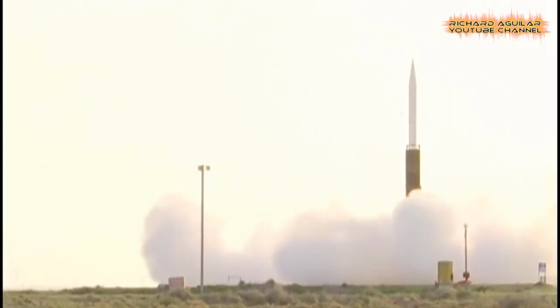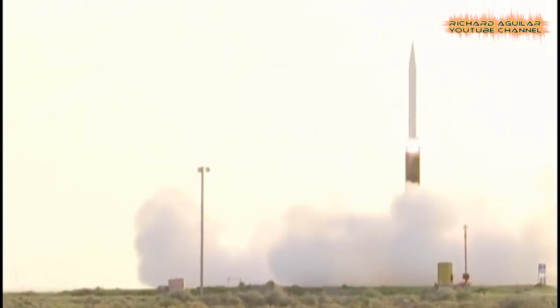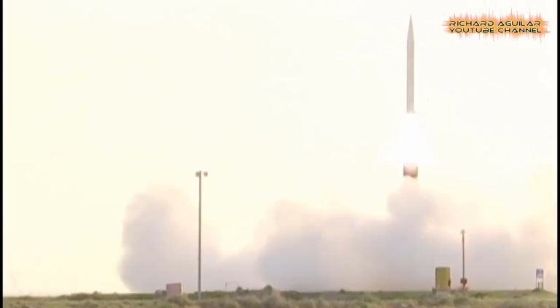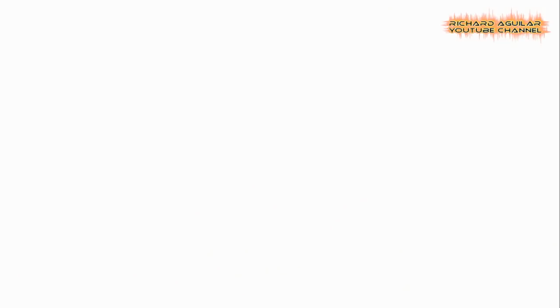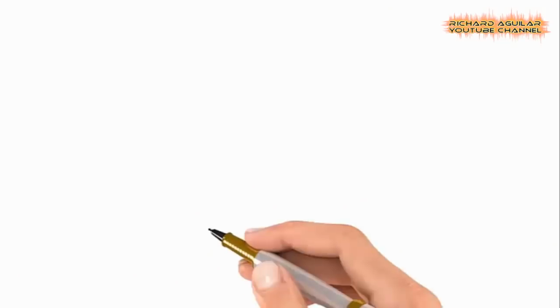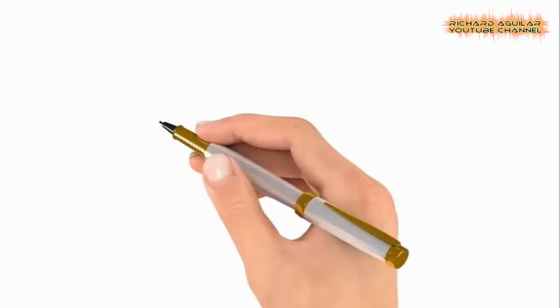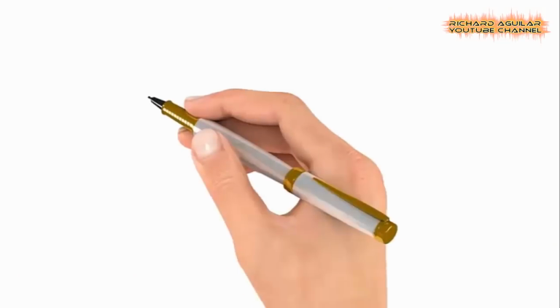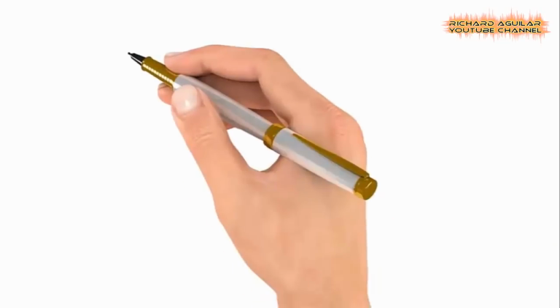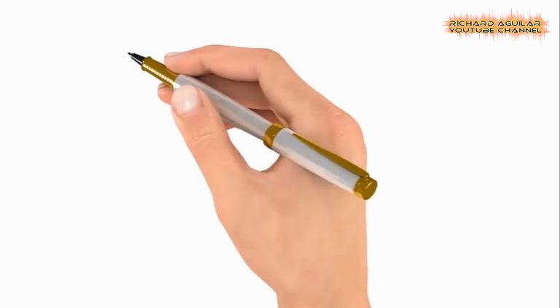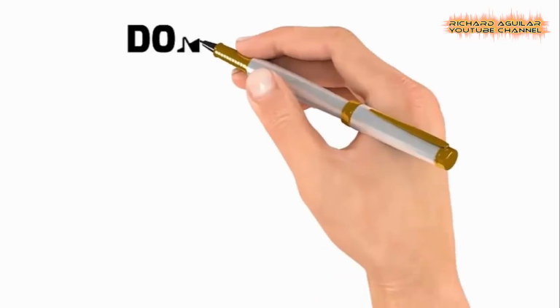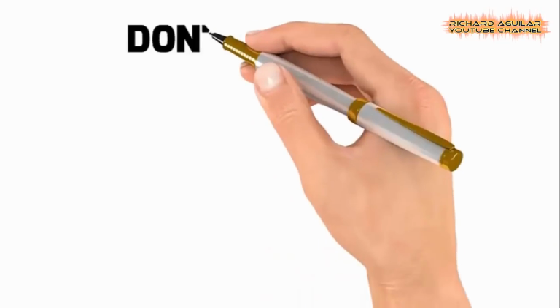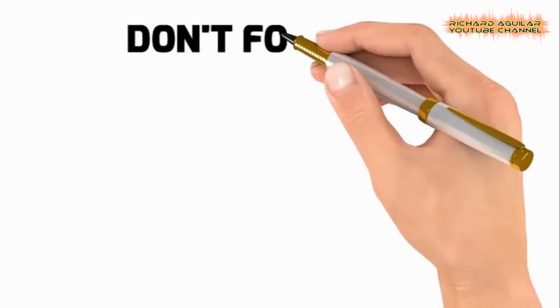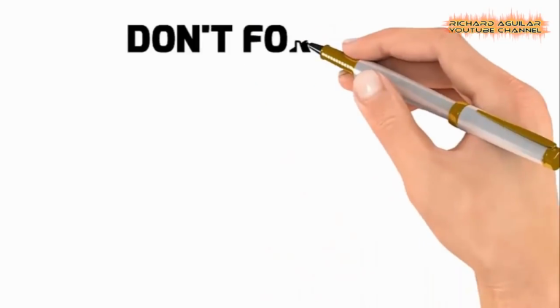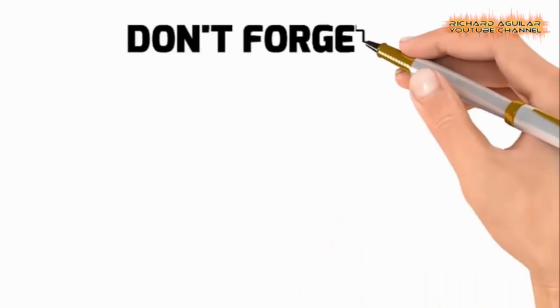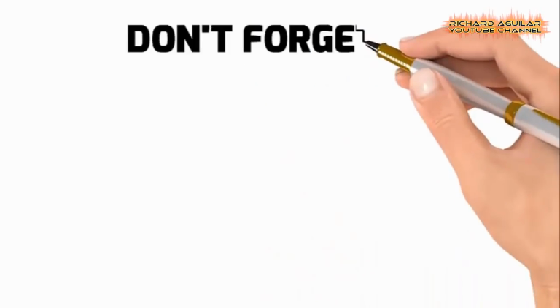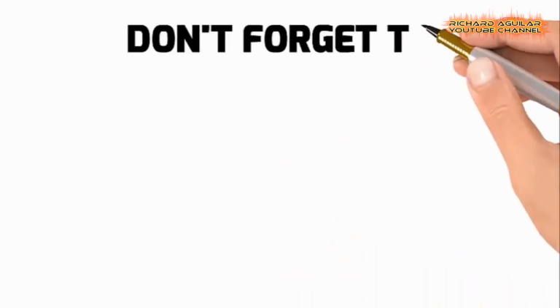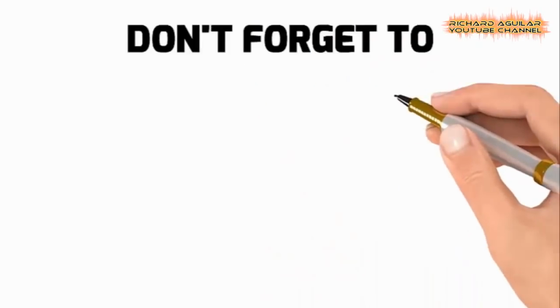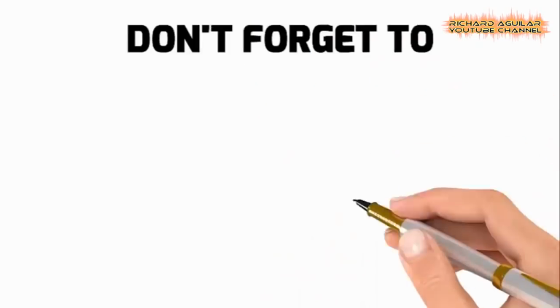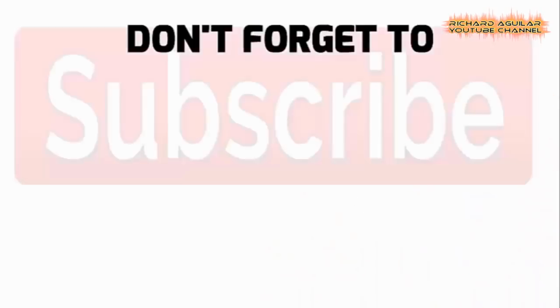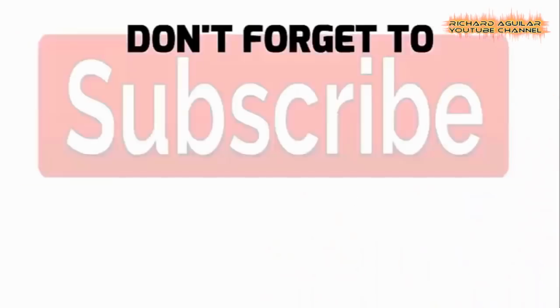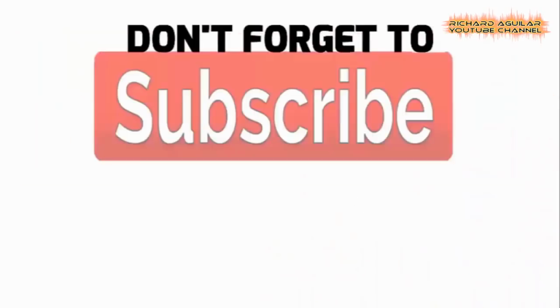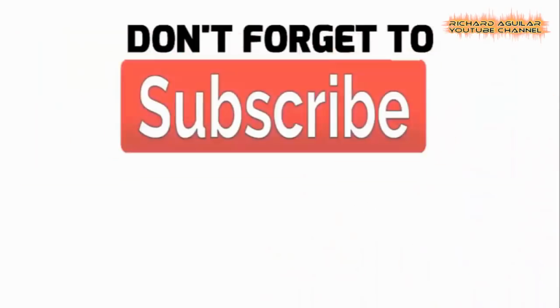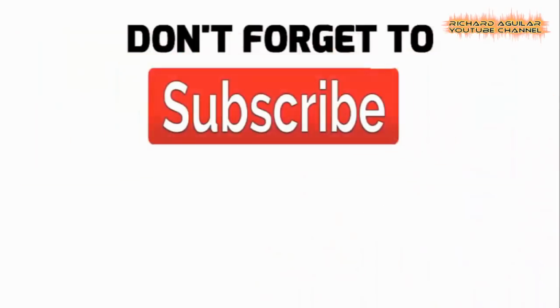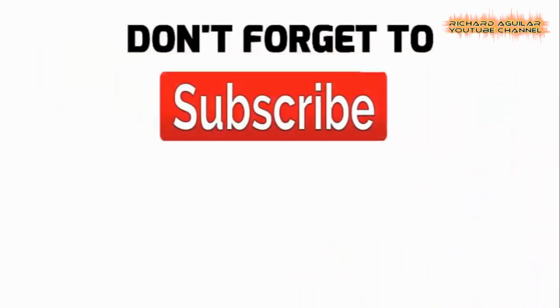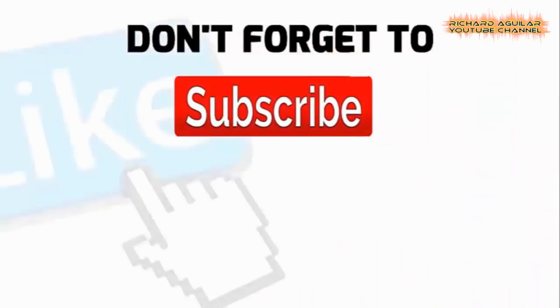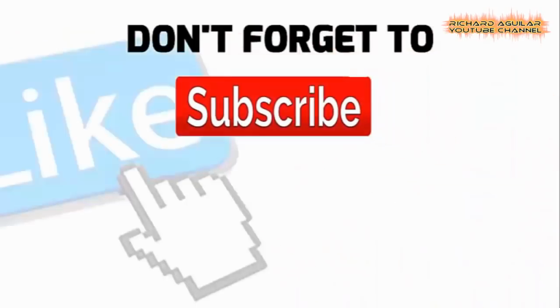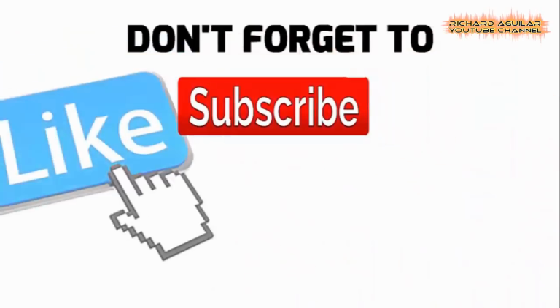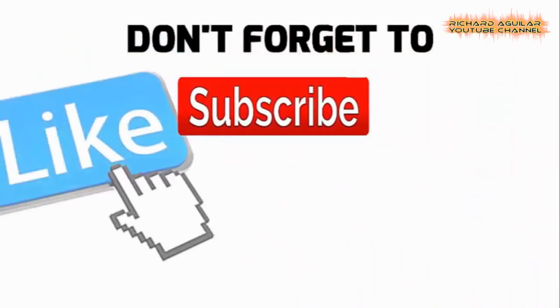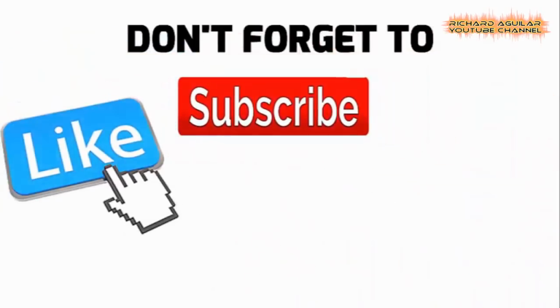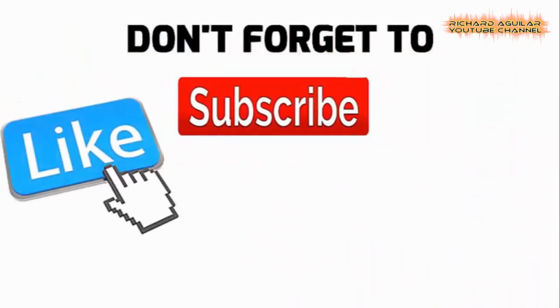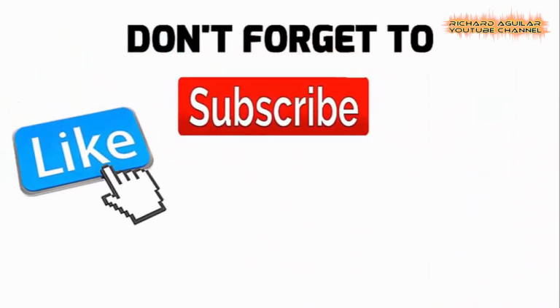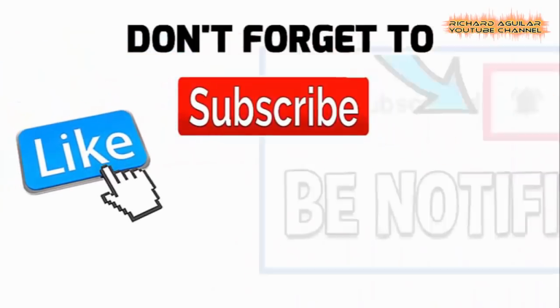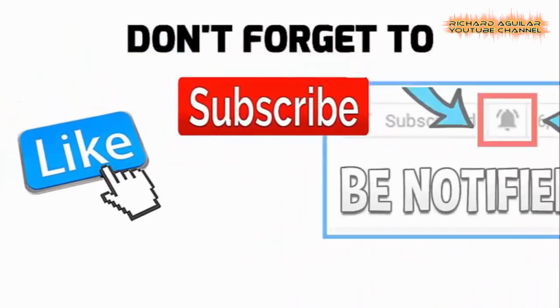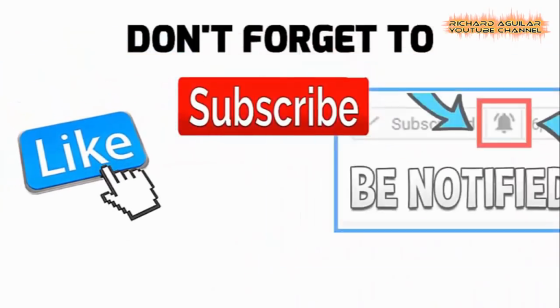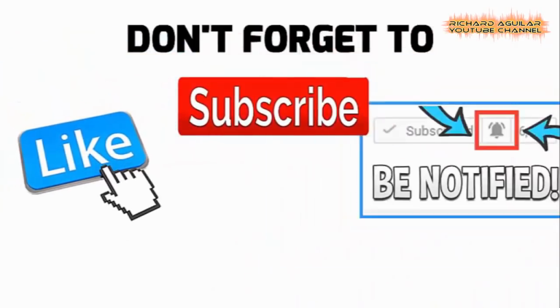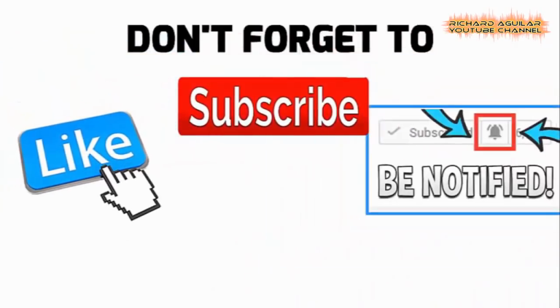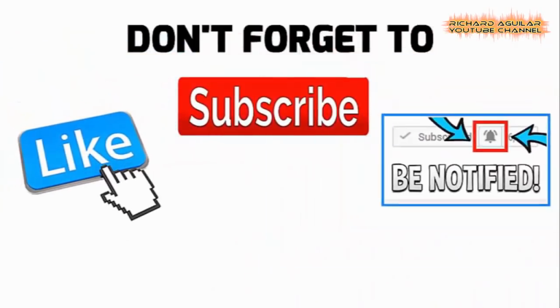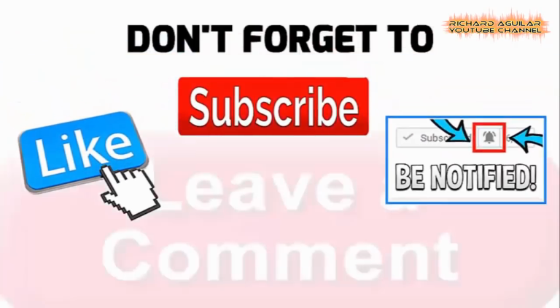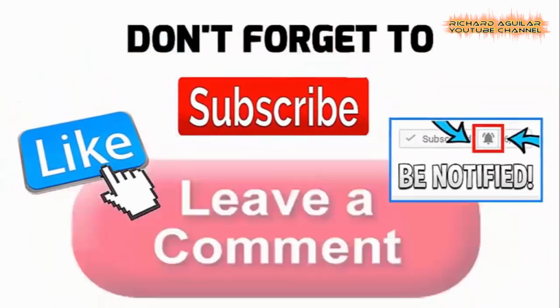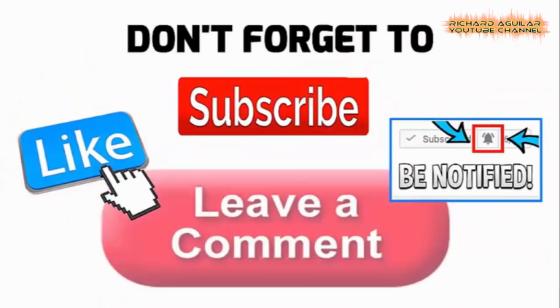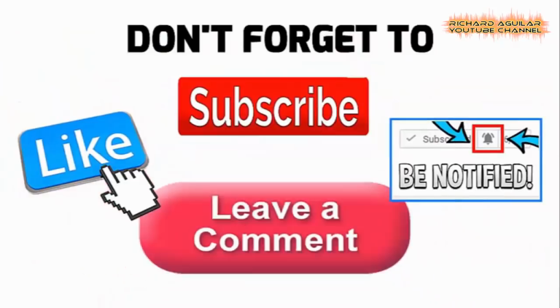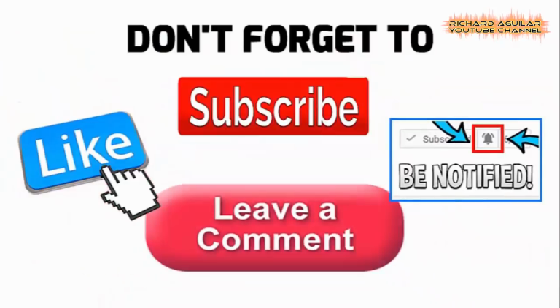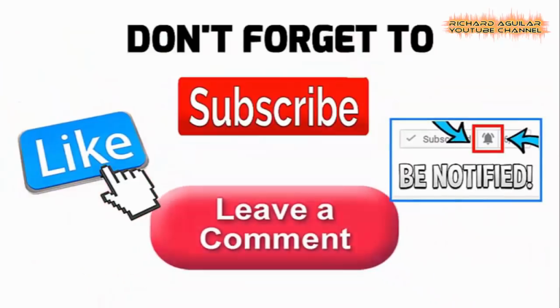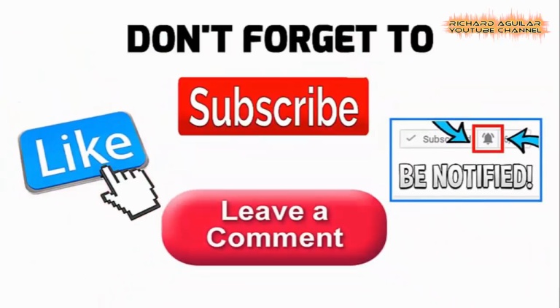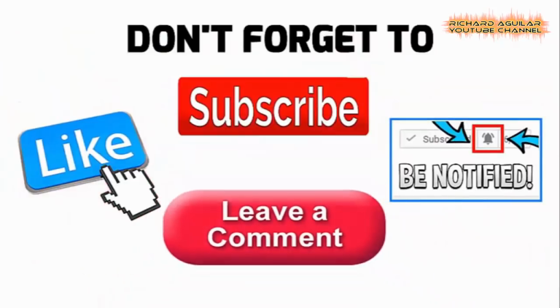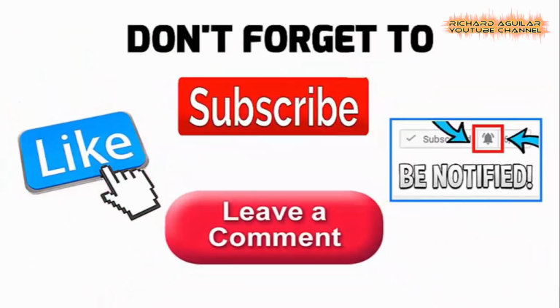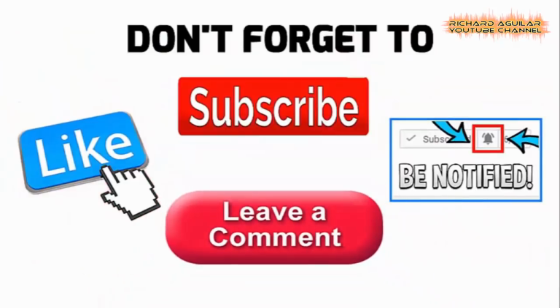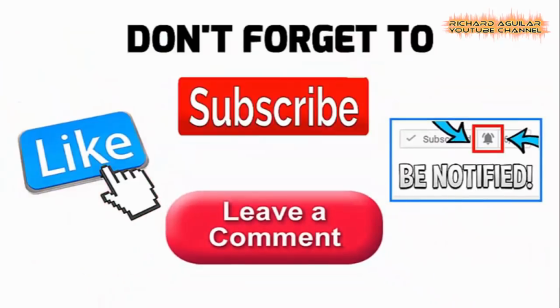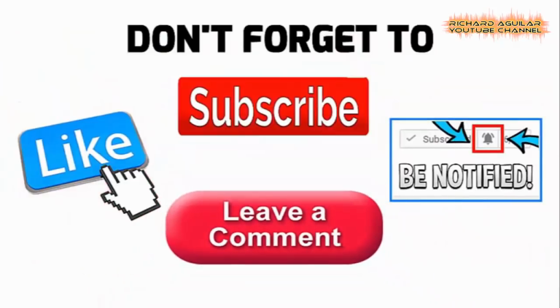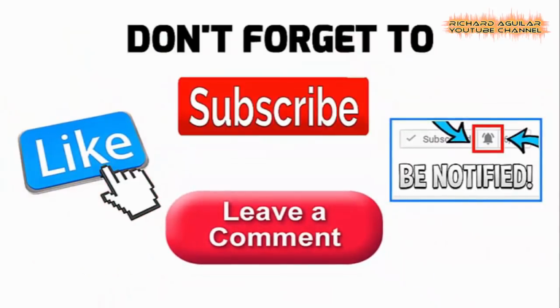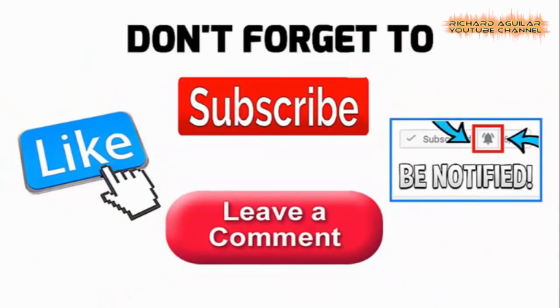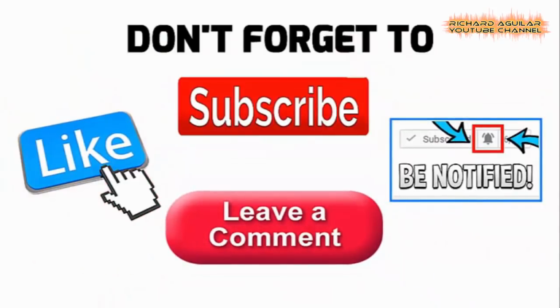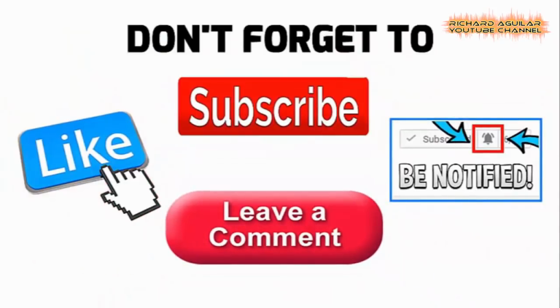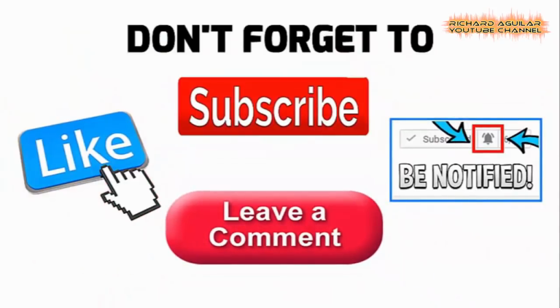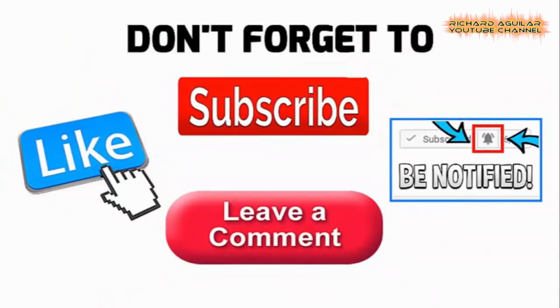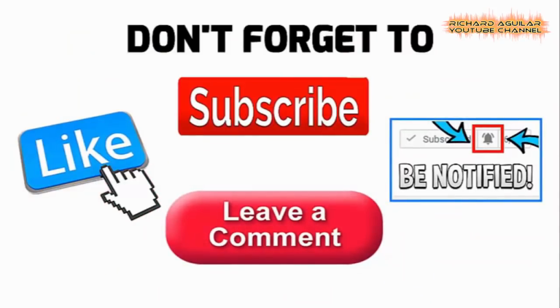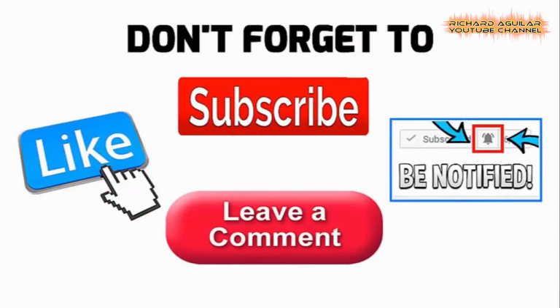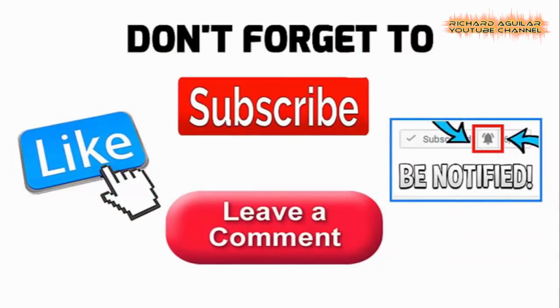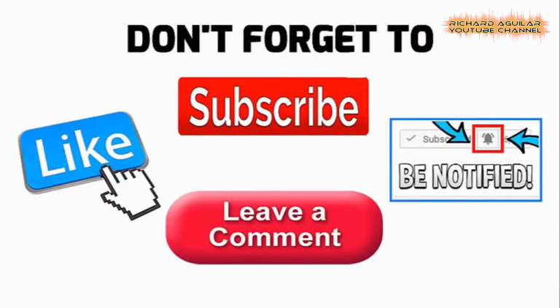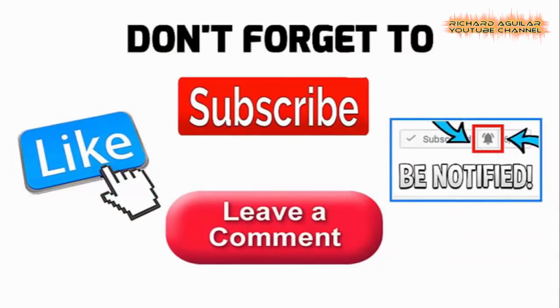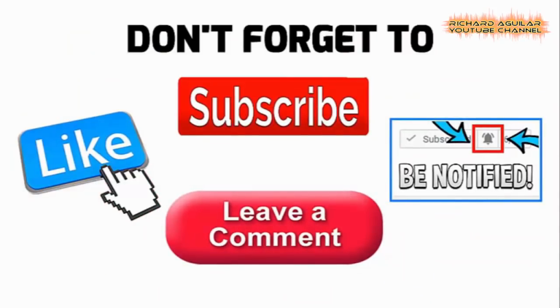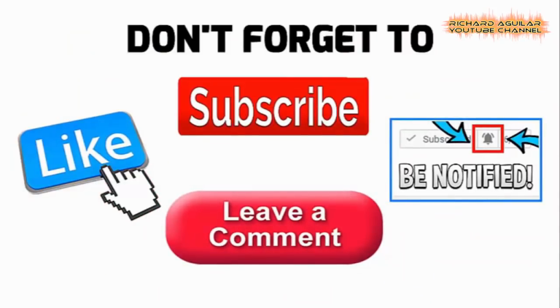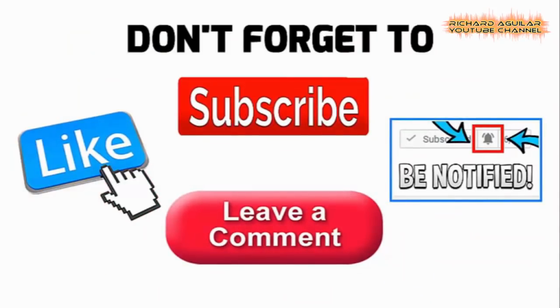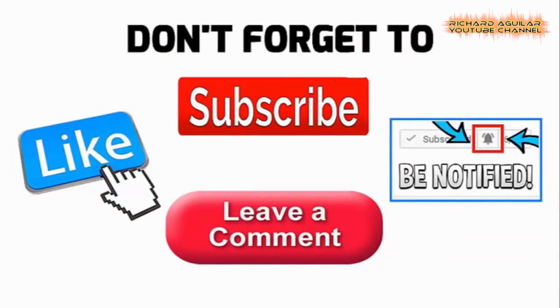If you are new to this channel, click the subscribe button below and hit the bell icon to stay updated with our latest videos.